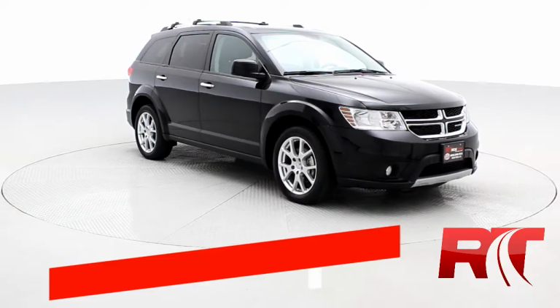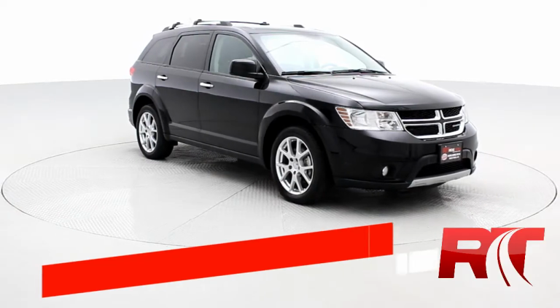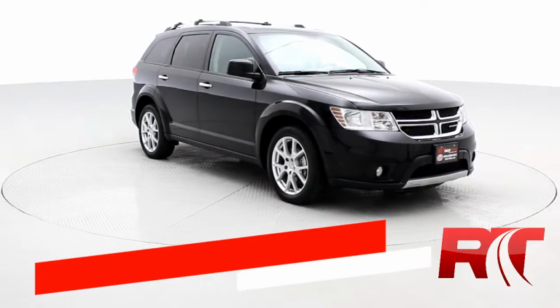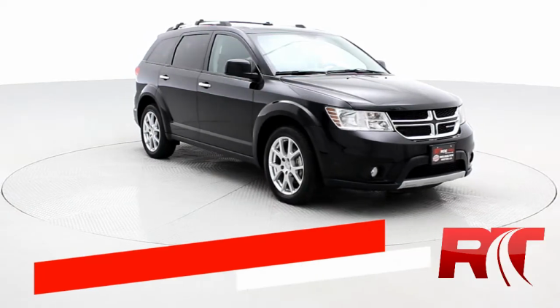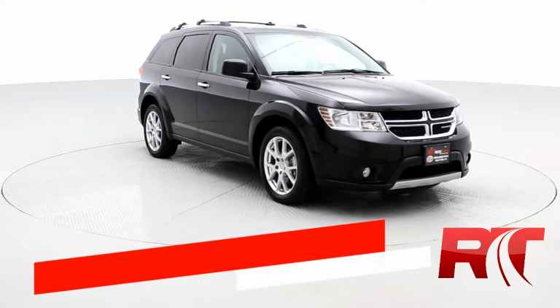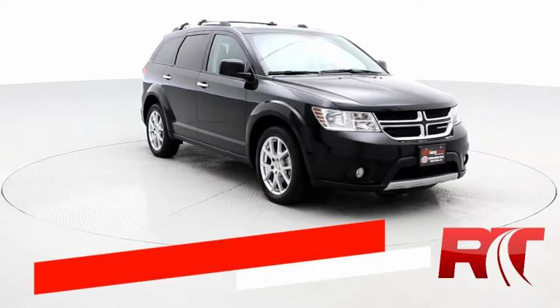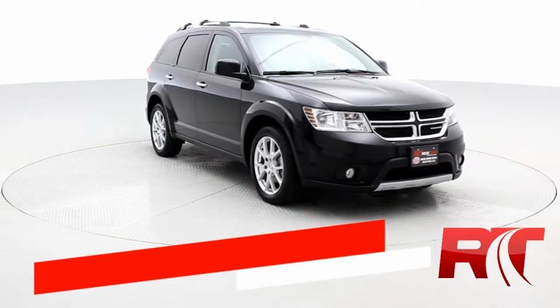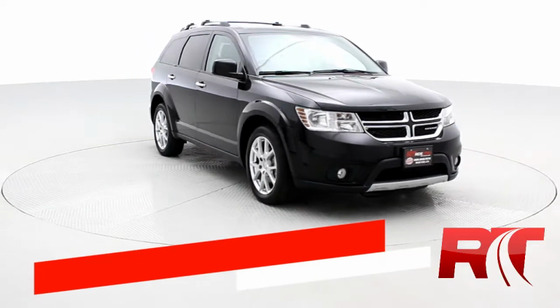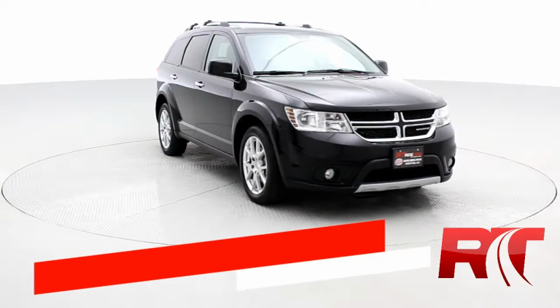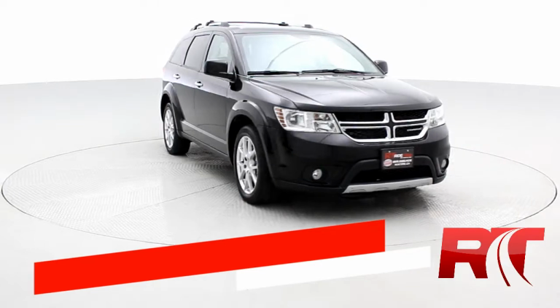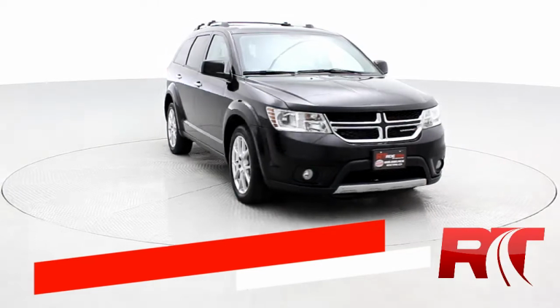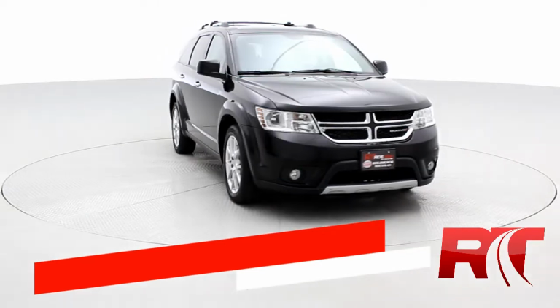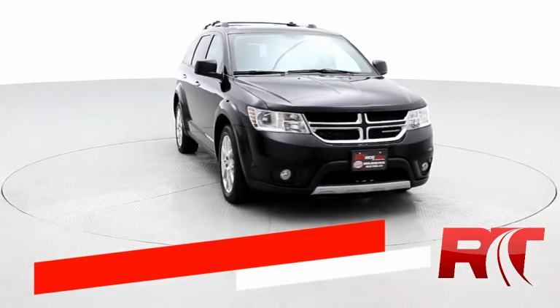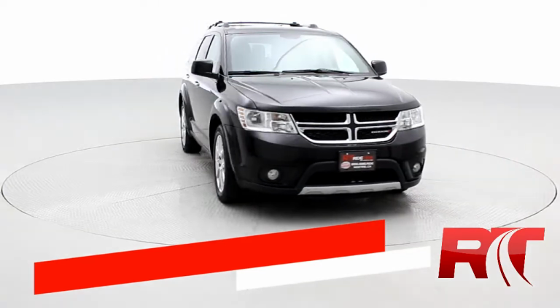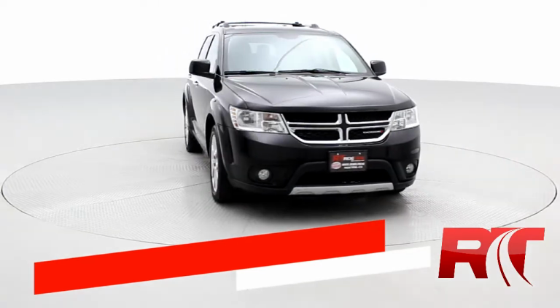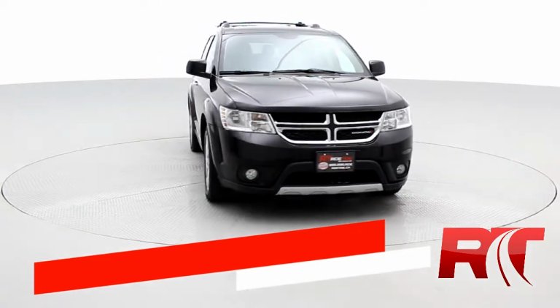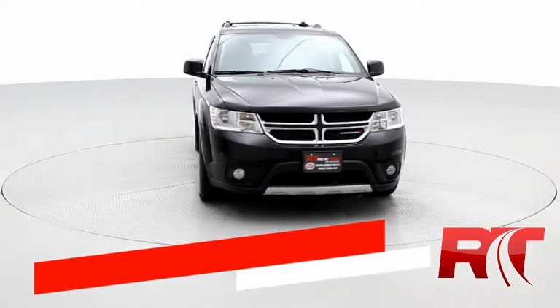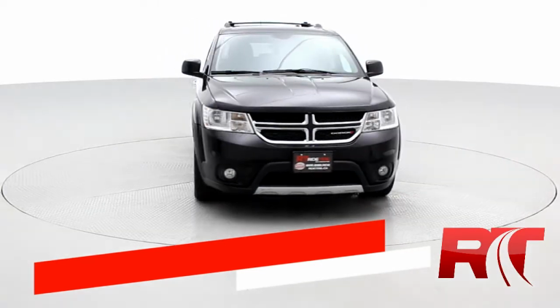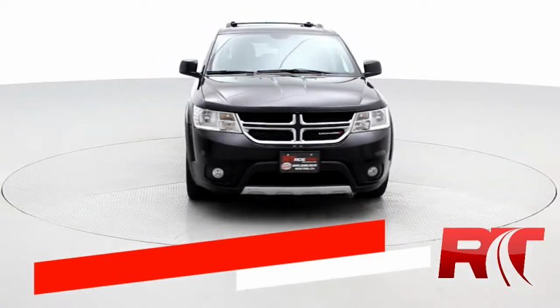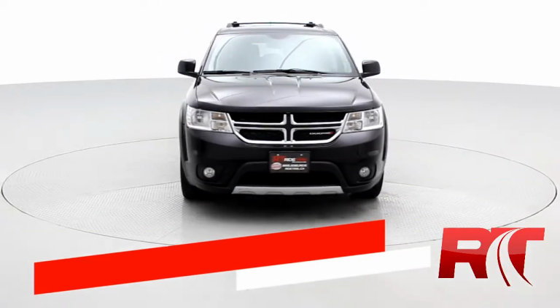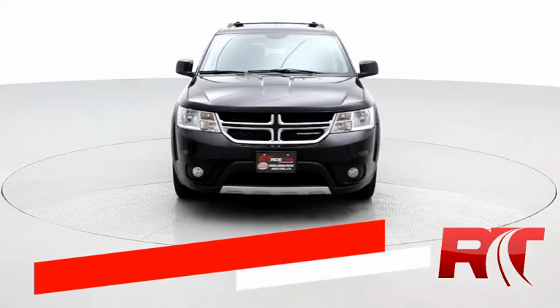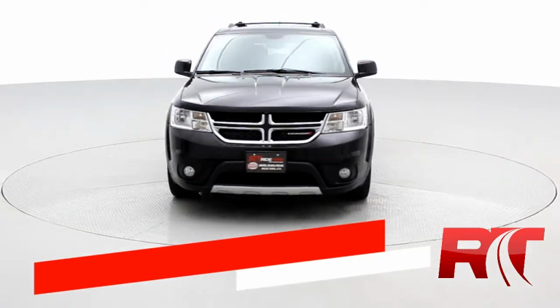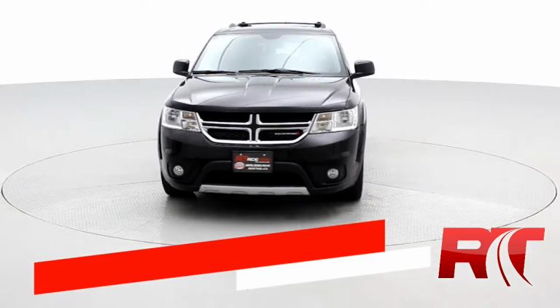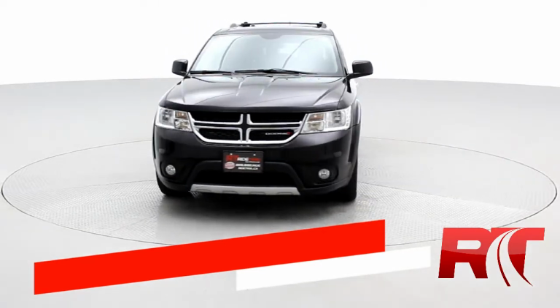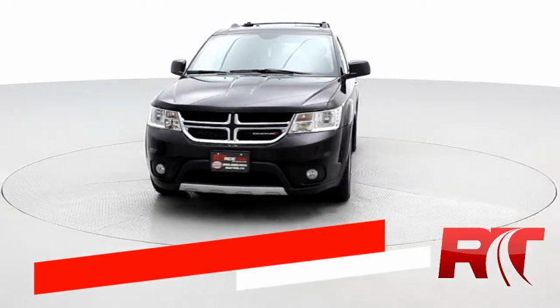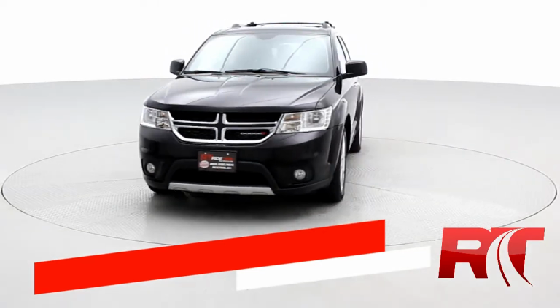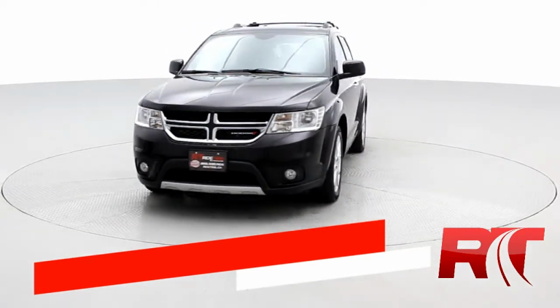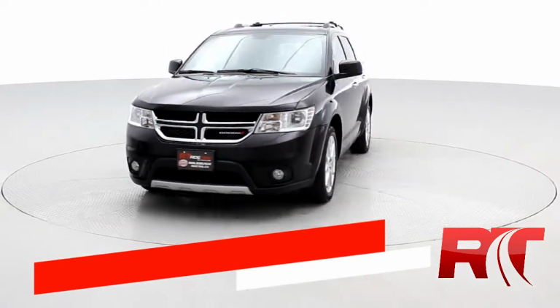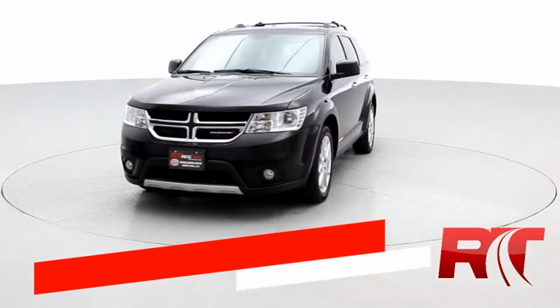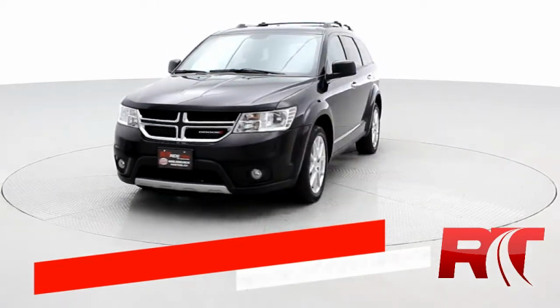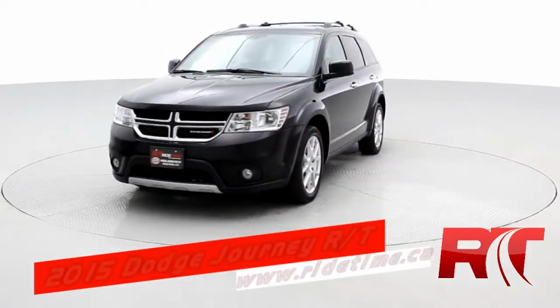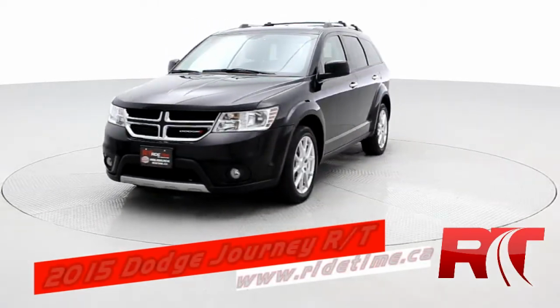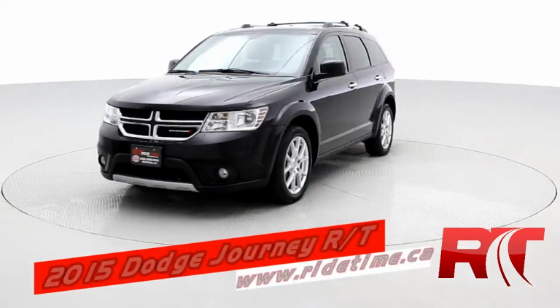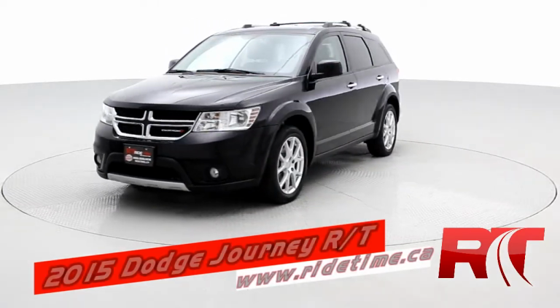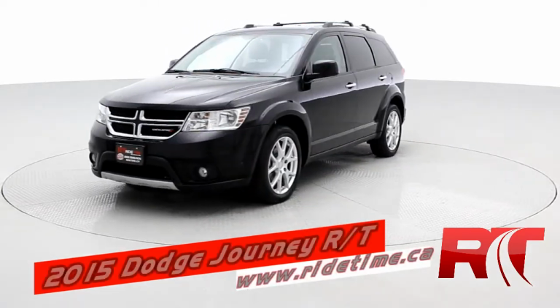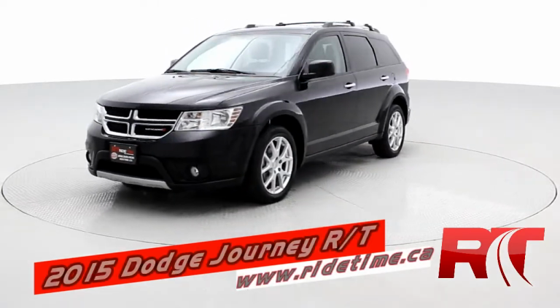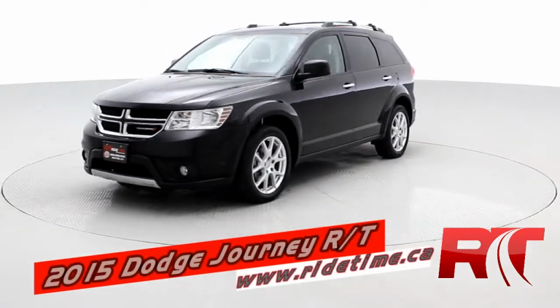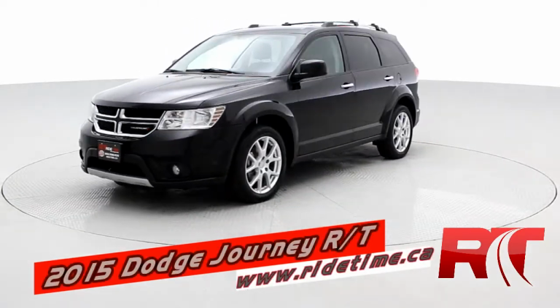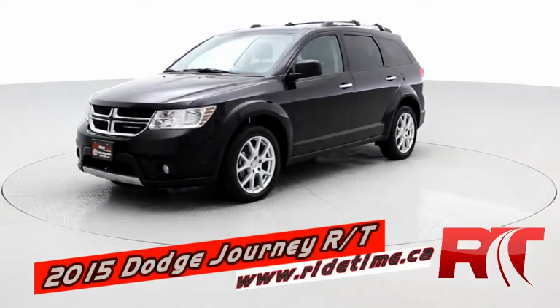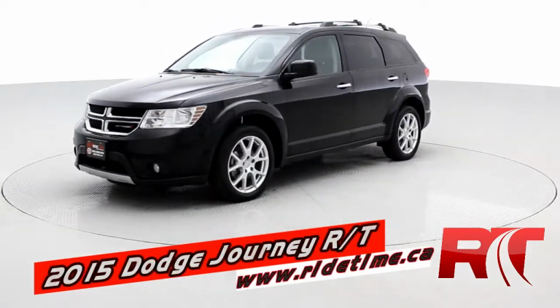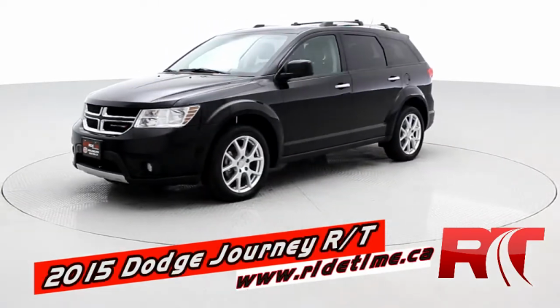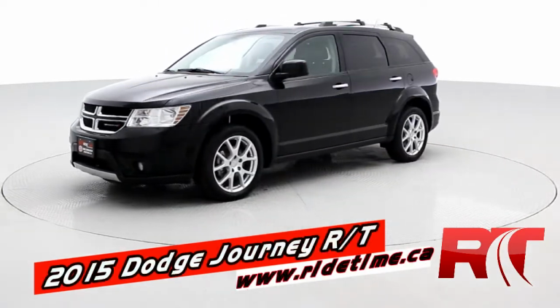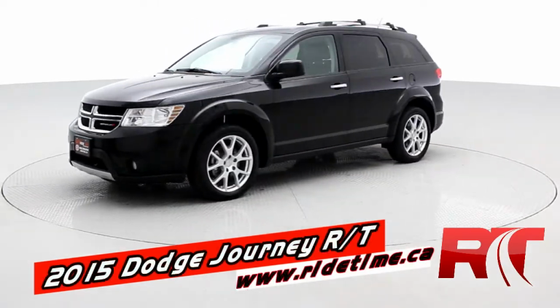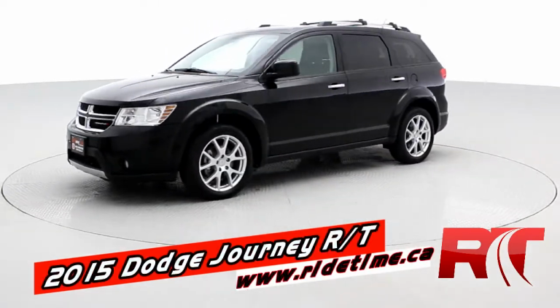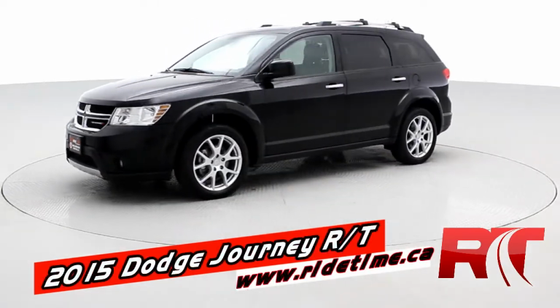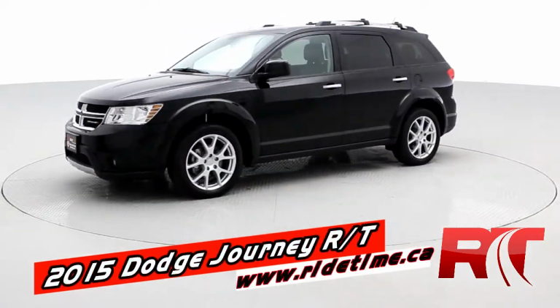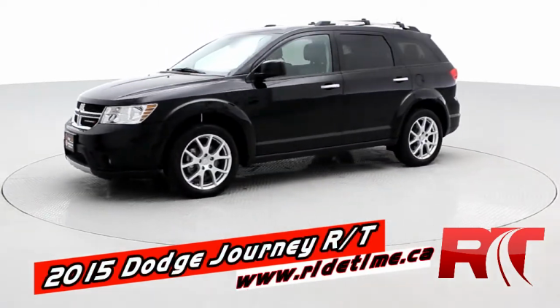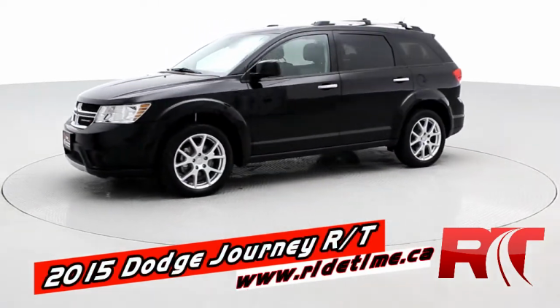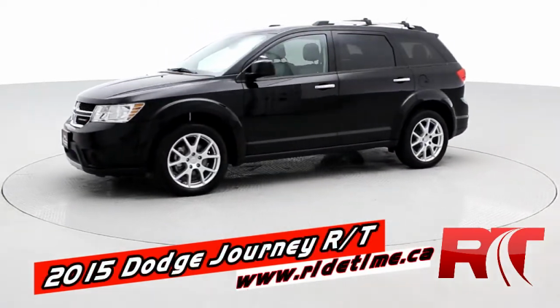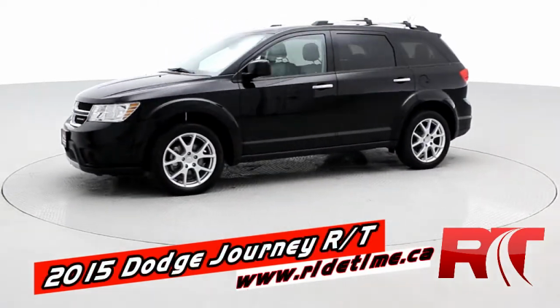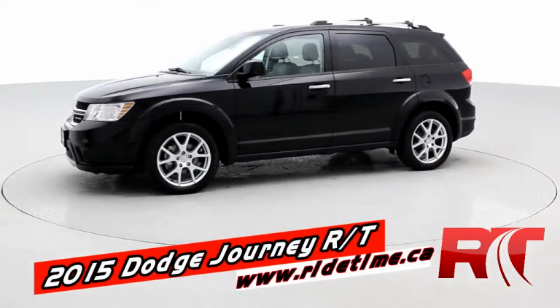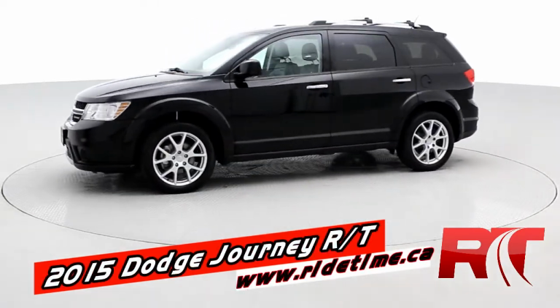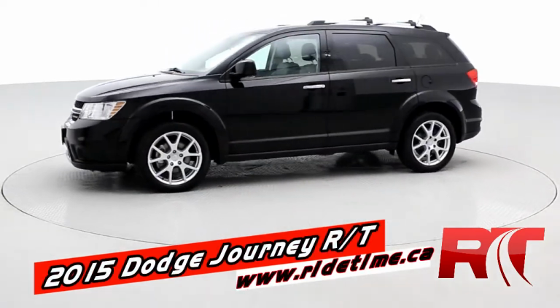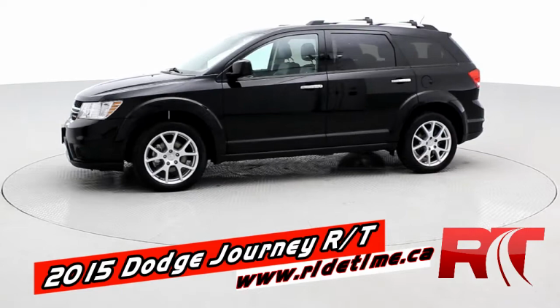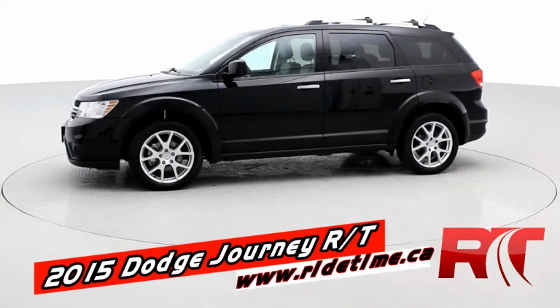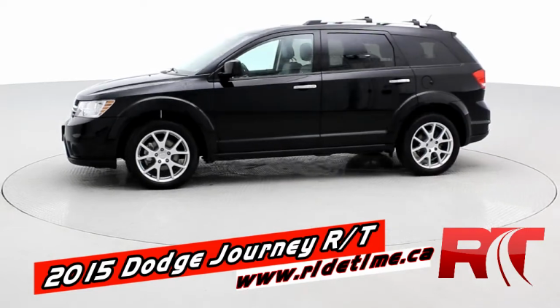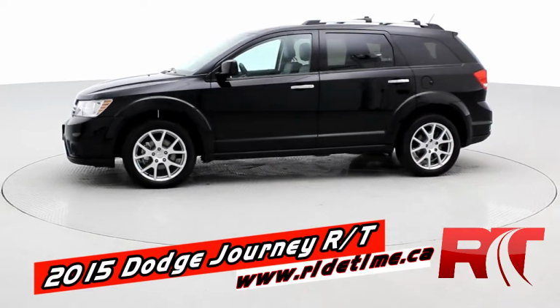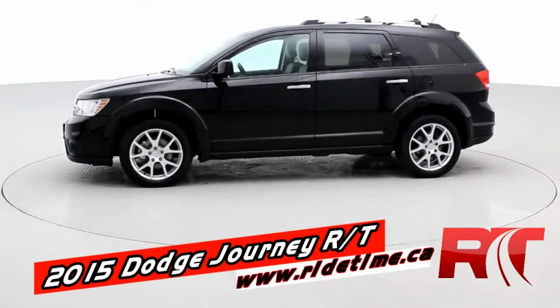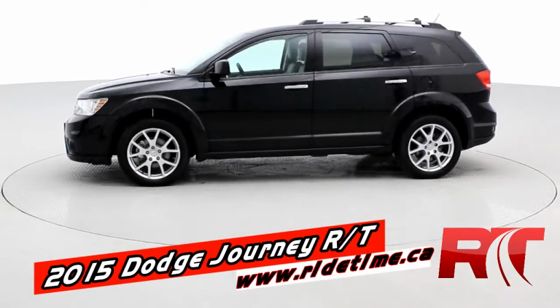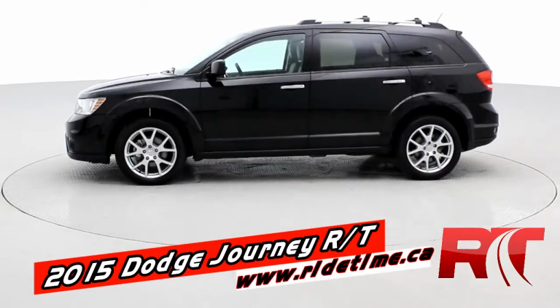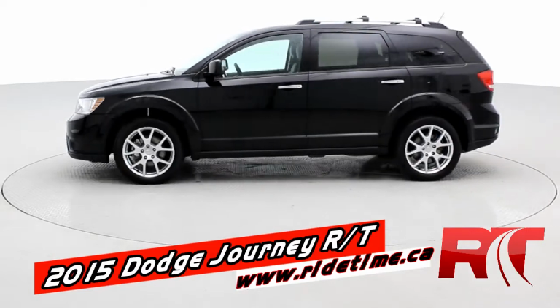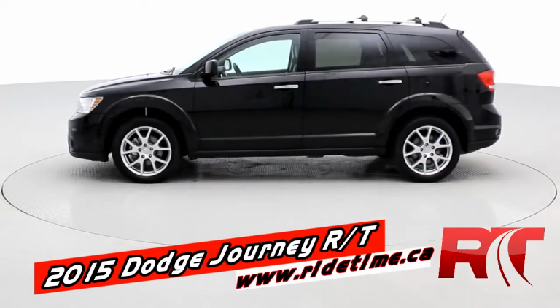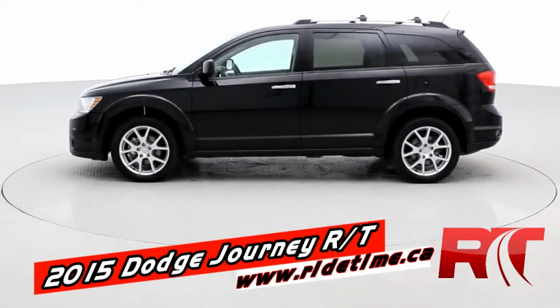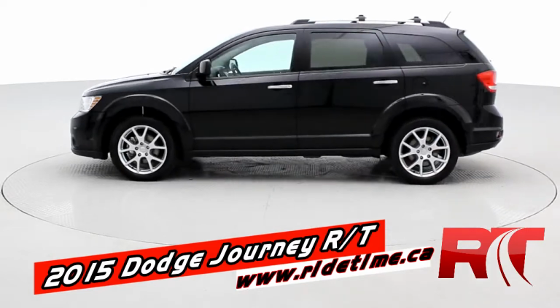Hey, it's Doug with the Brothers of Bargains from Ride Time. Another beautiful journey — 2015 Dodge Journey RT all-wheel drive.